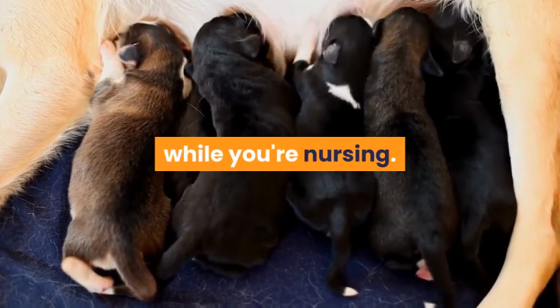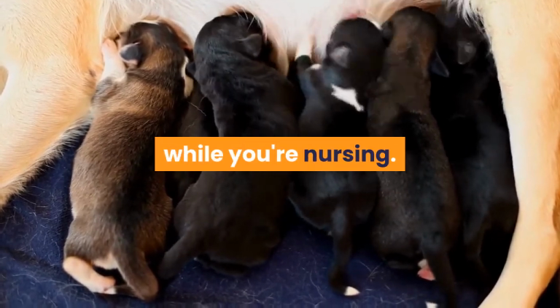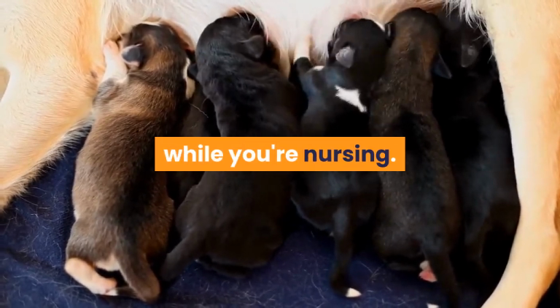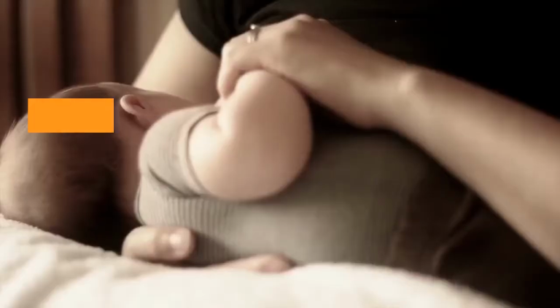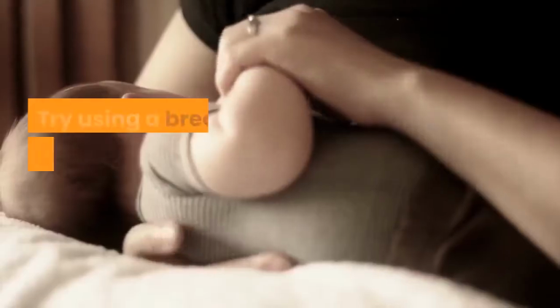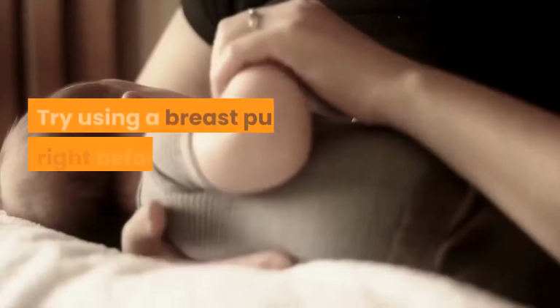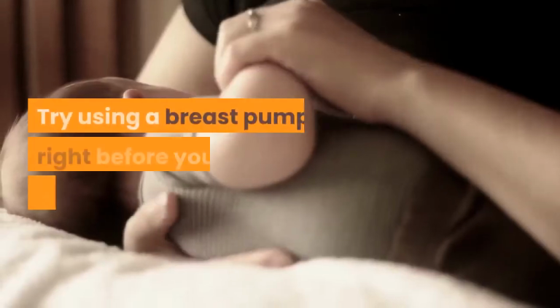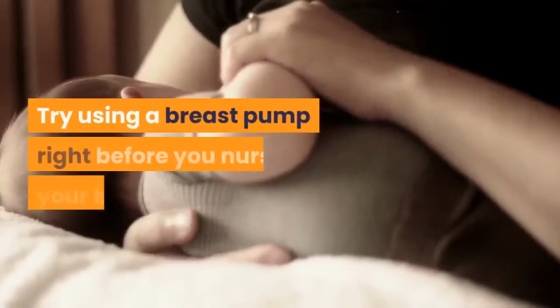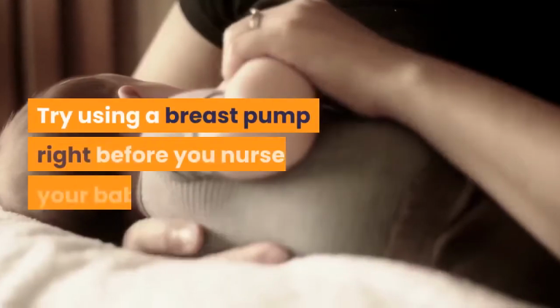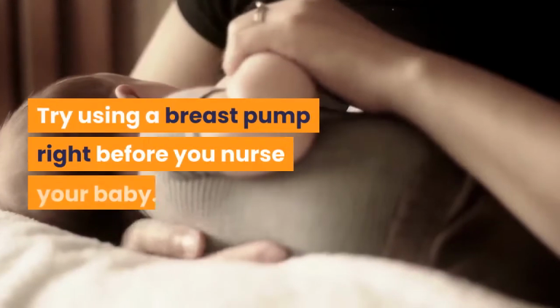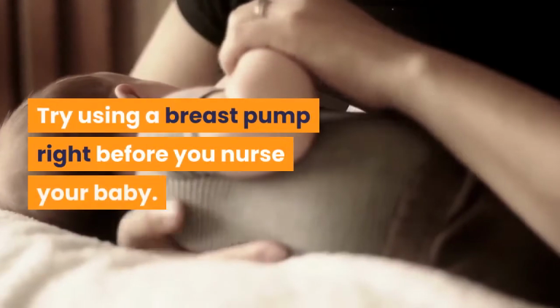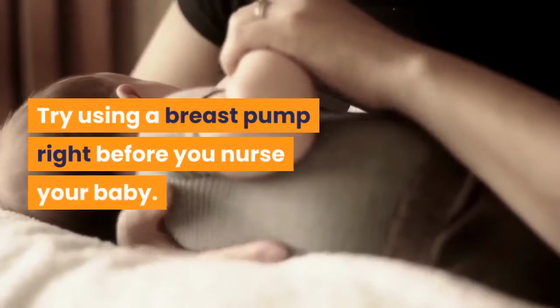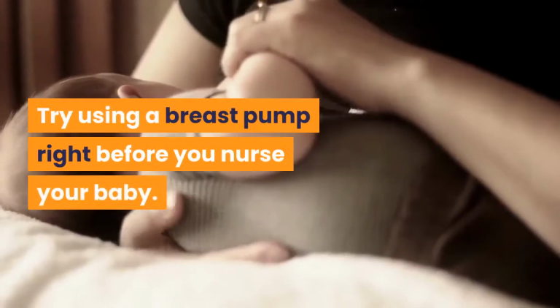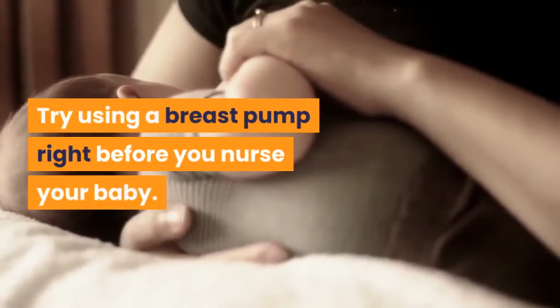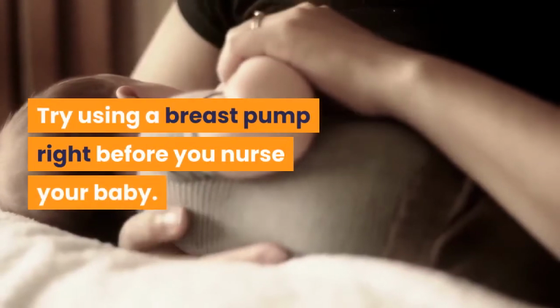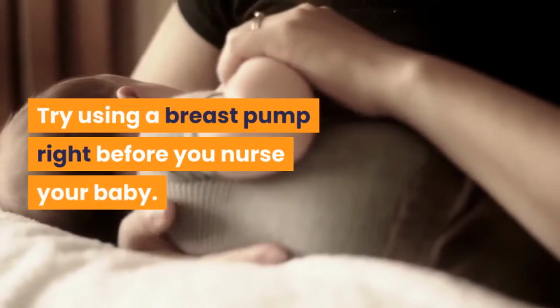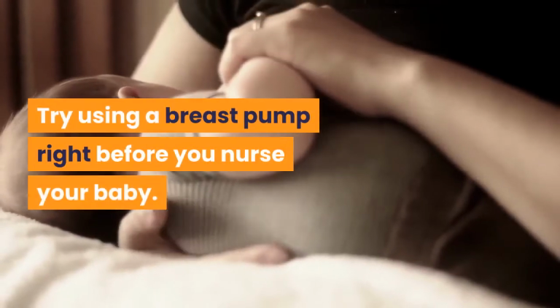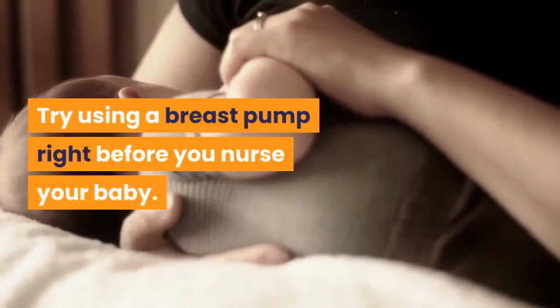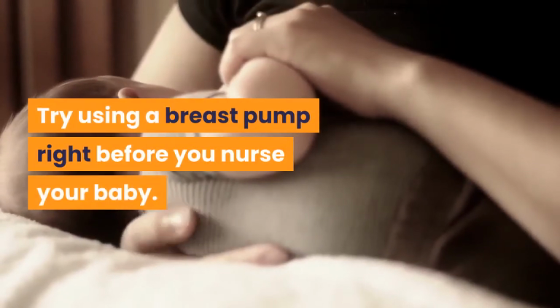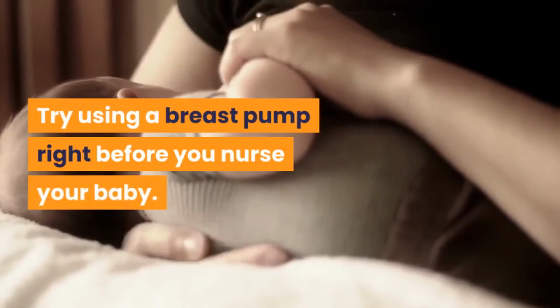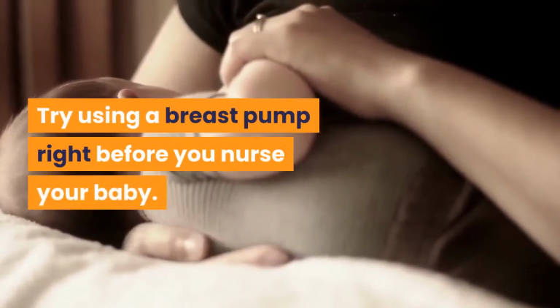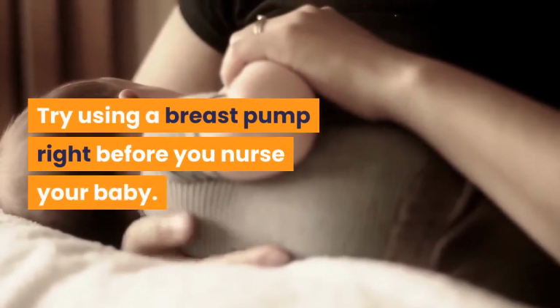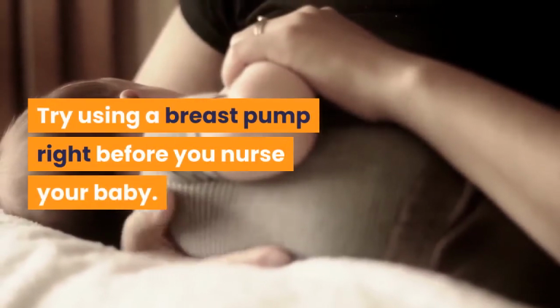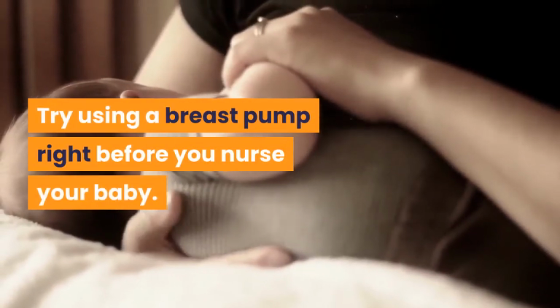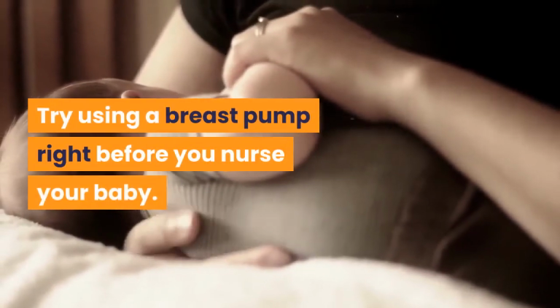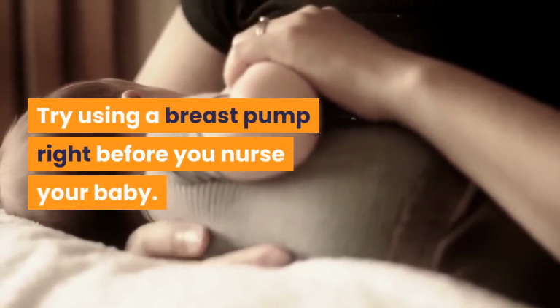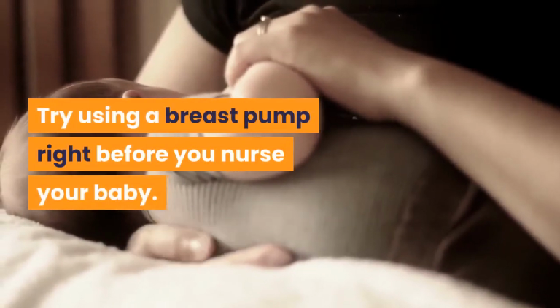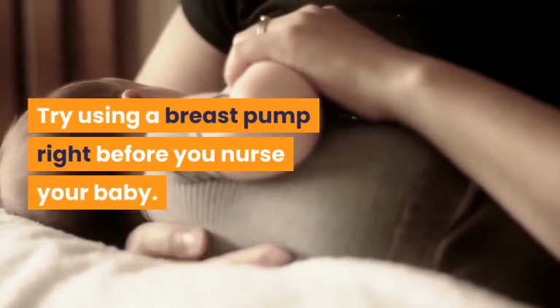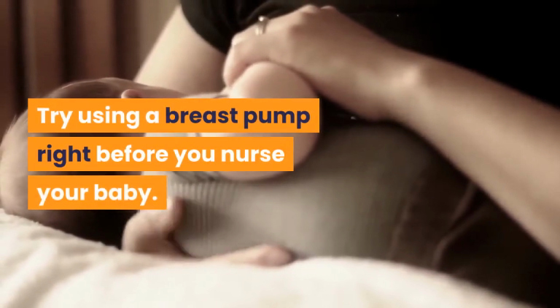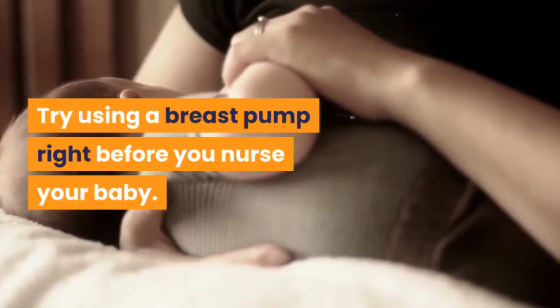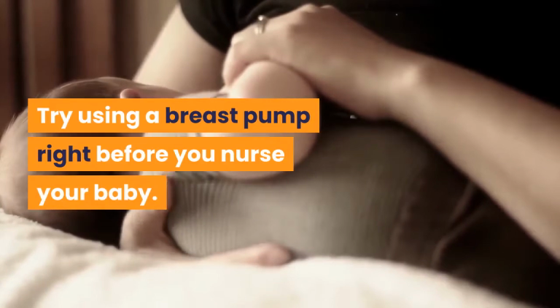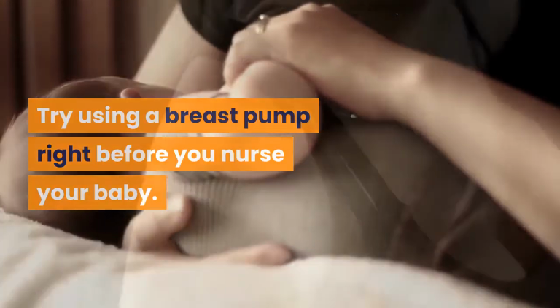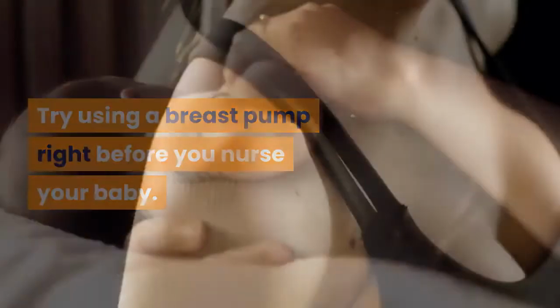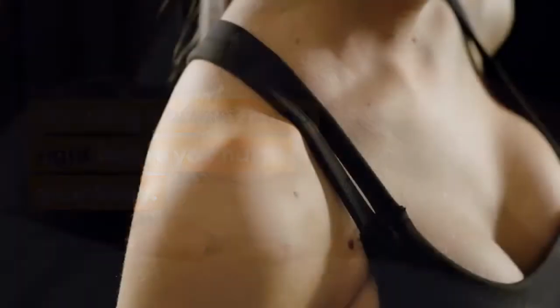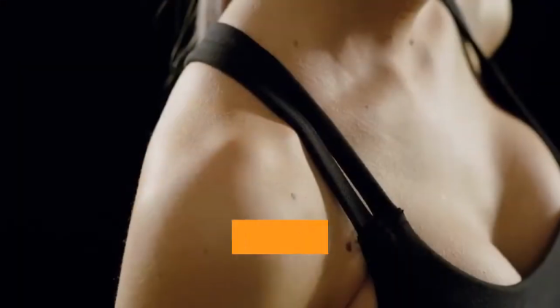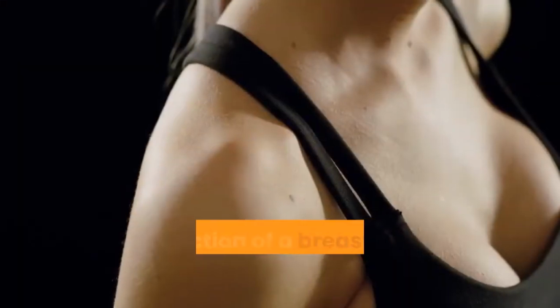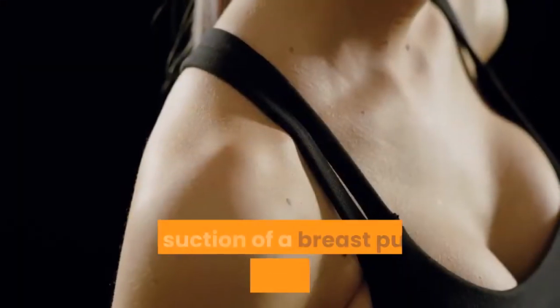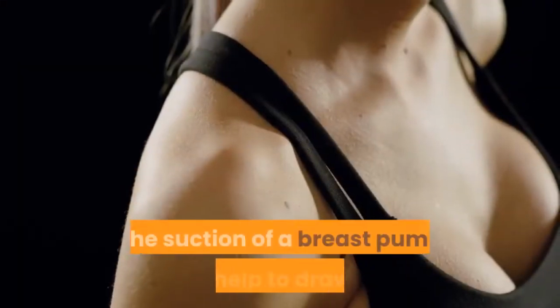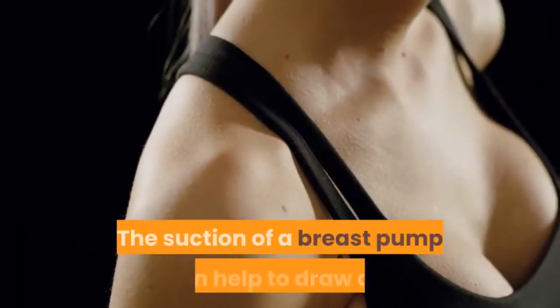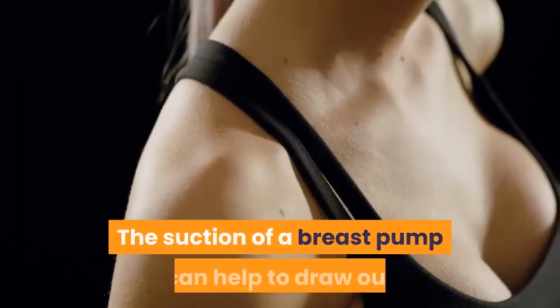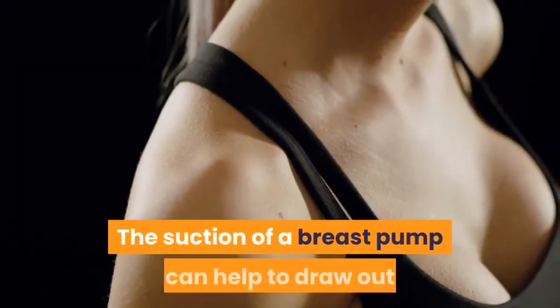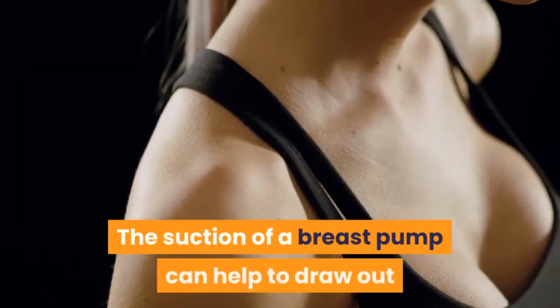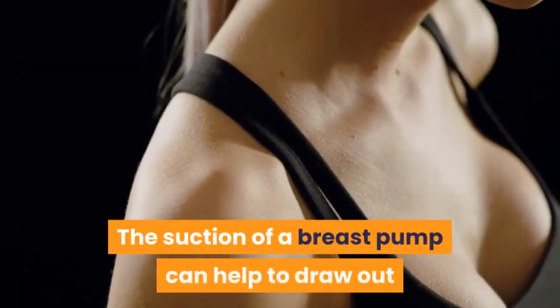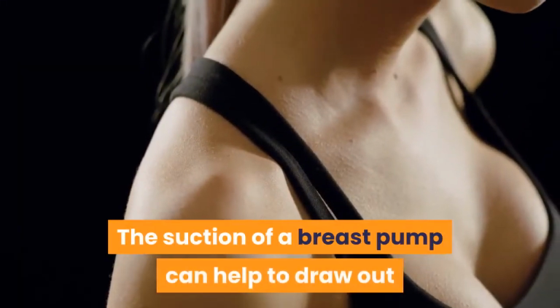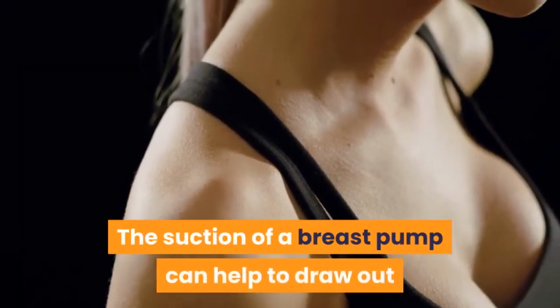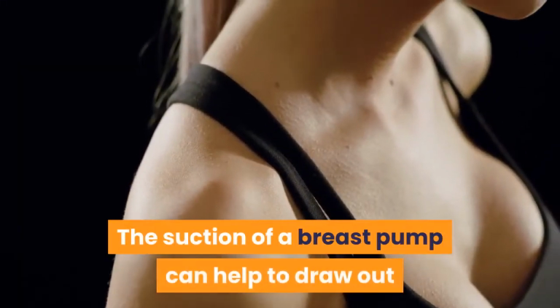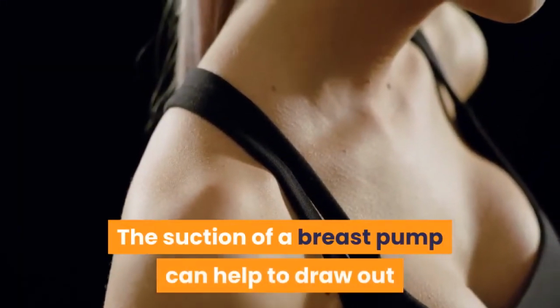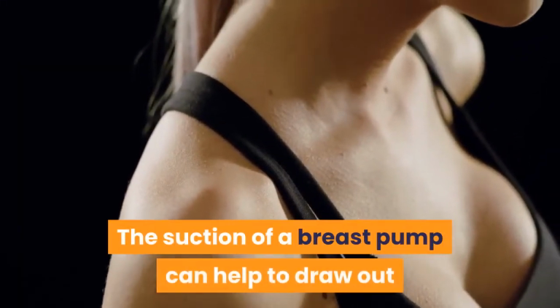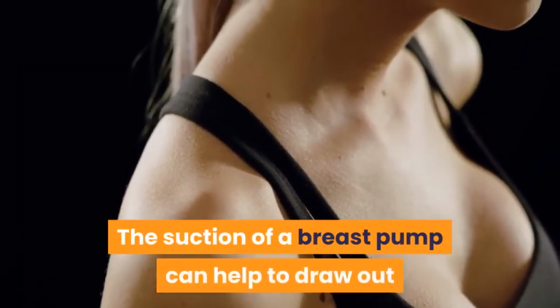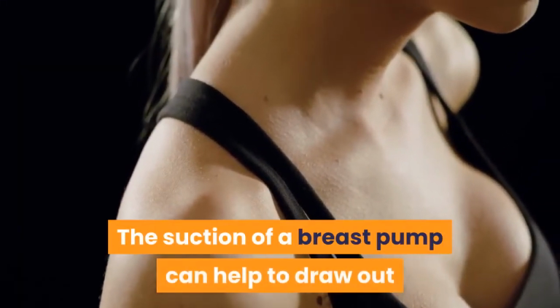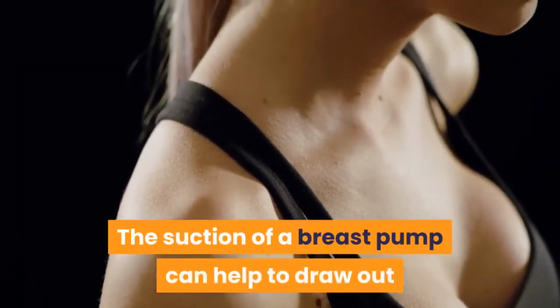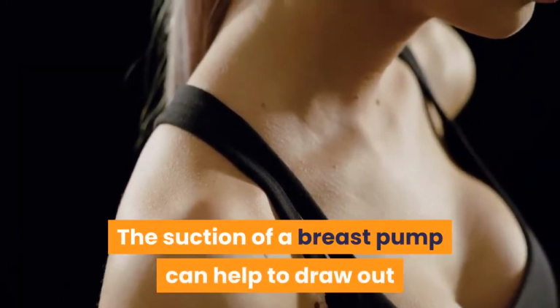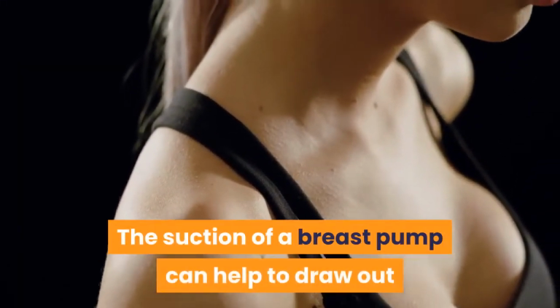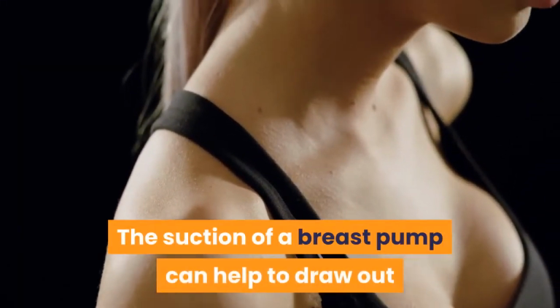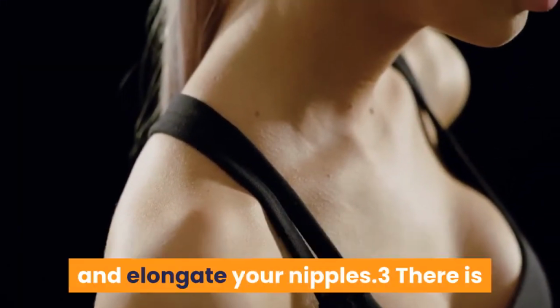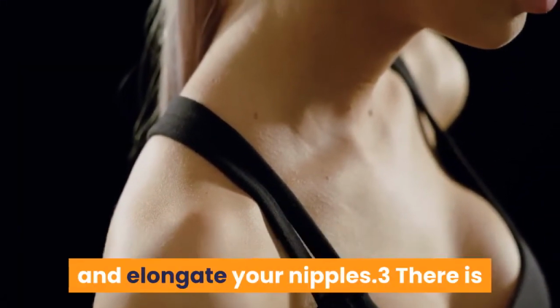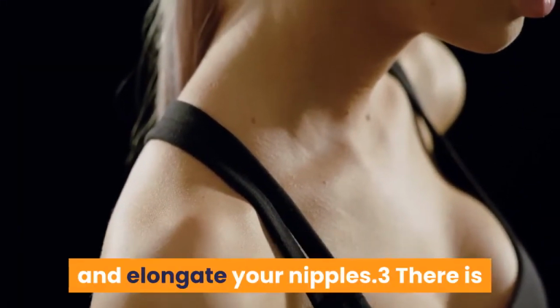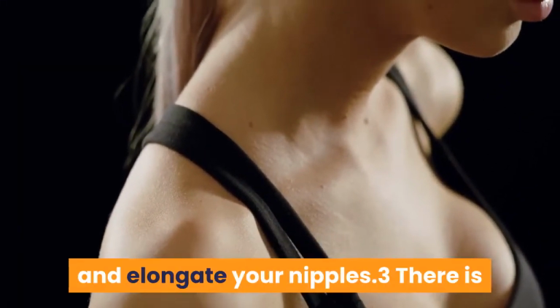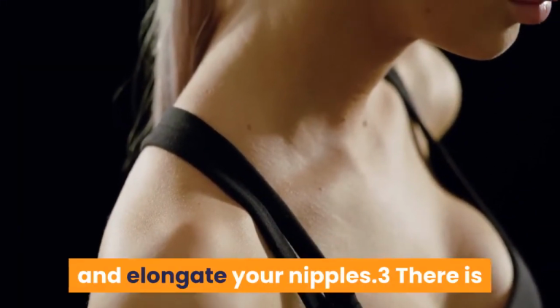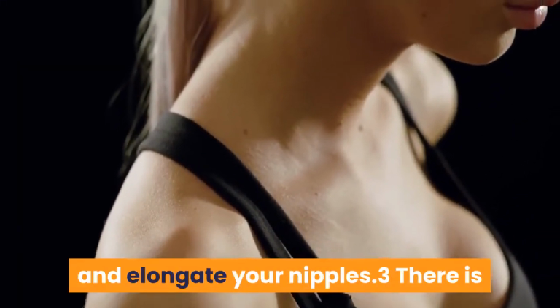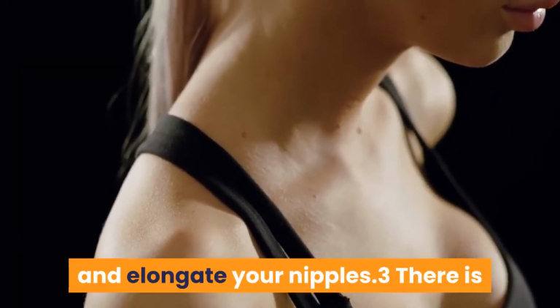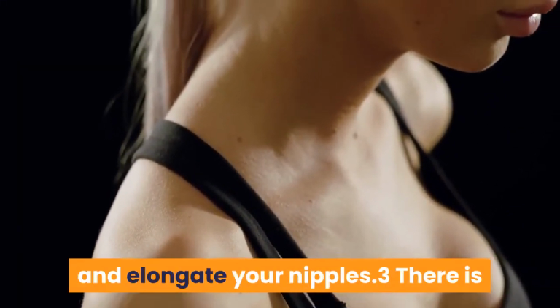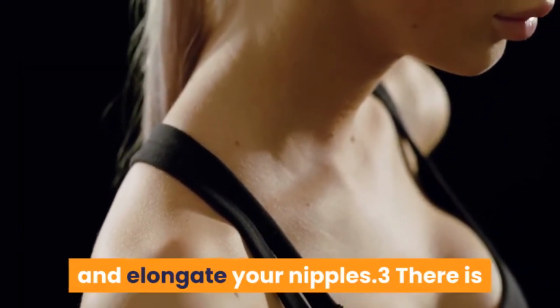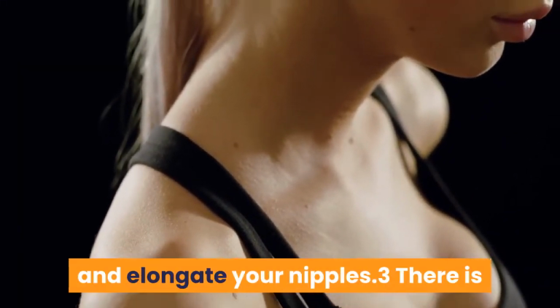Try using a breast pump right before you nurse your baby. The suction of a breast pump can help to draw out and elongate your nipples.